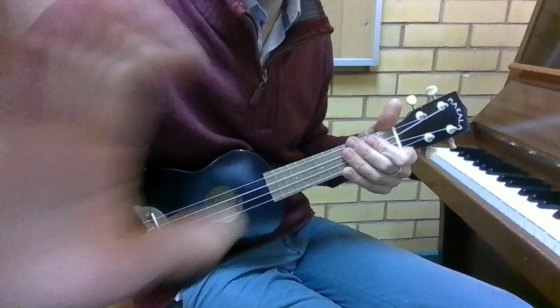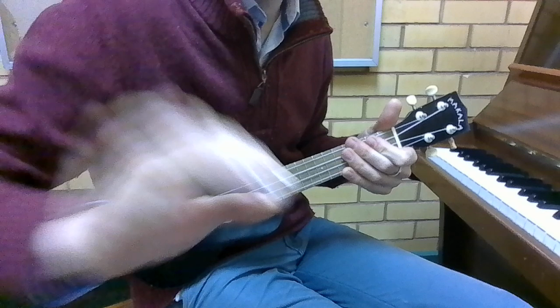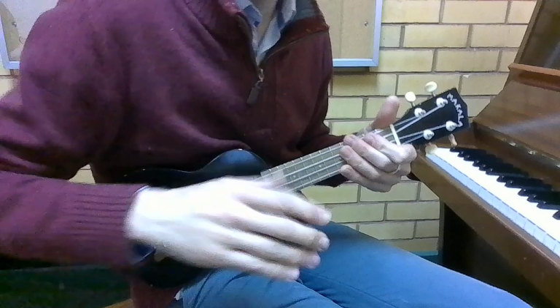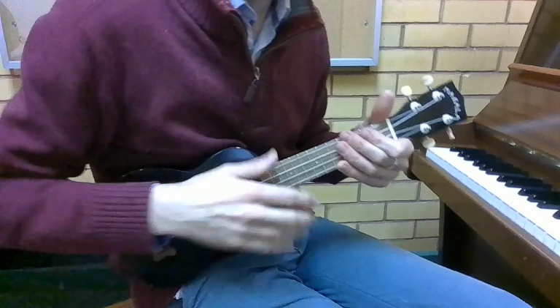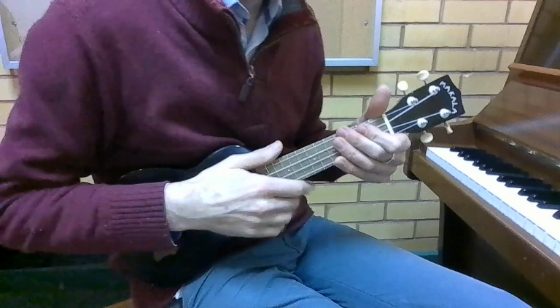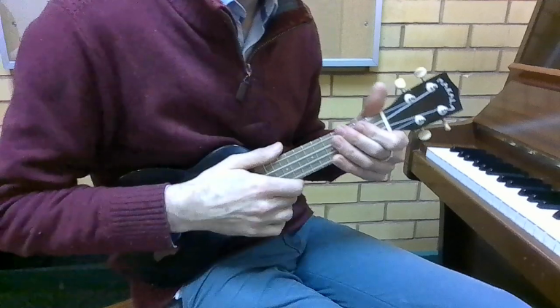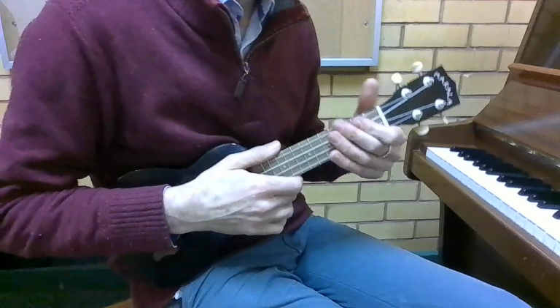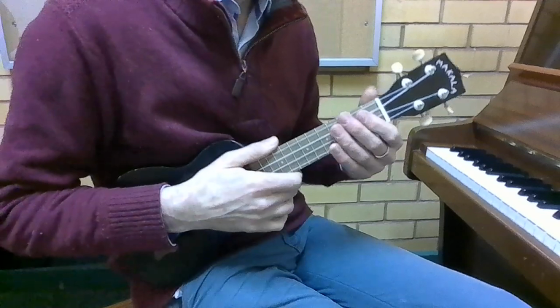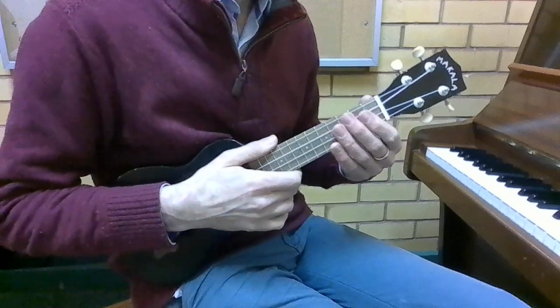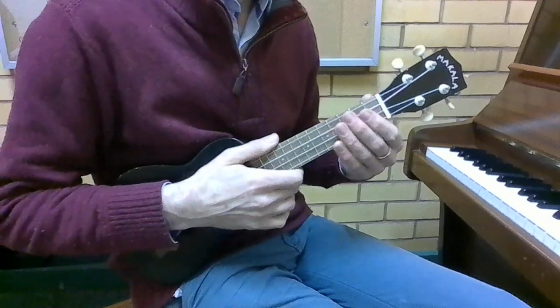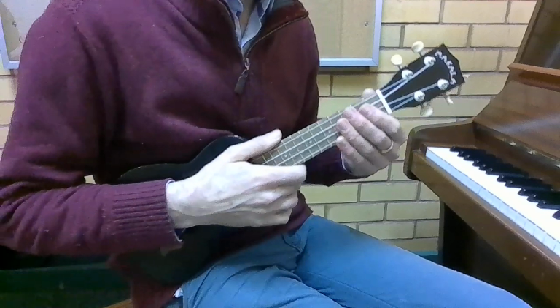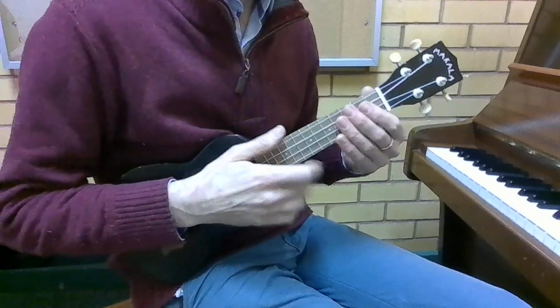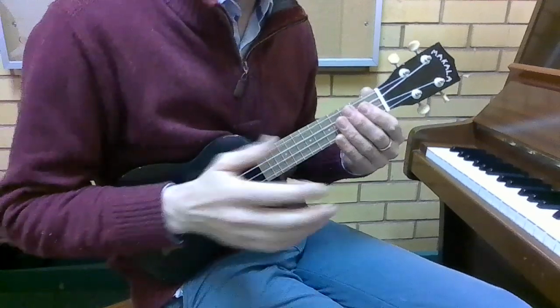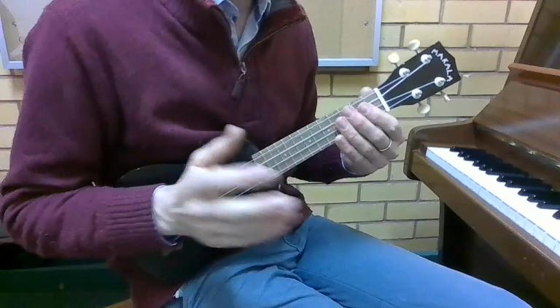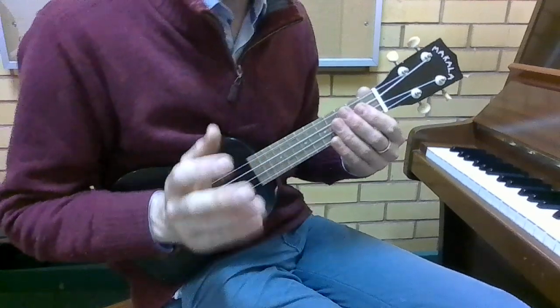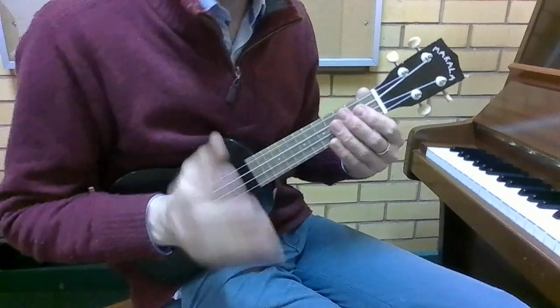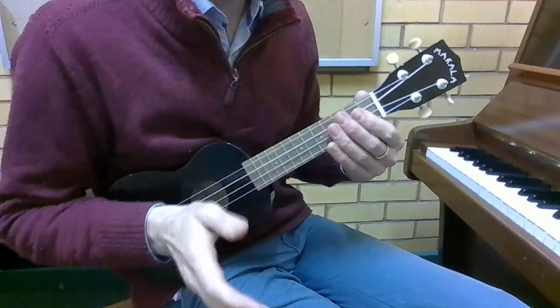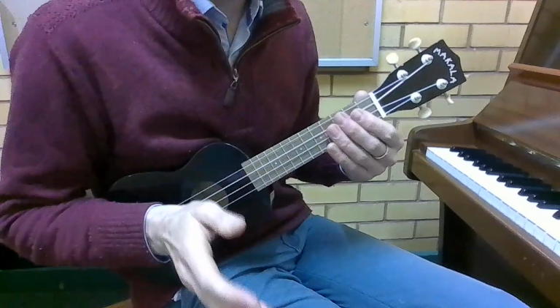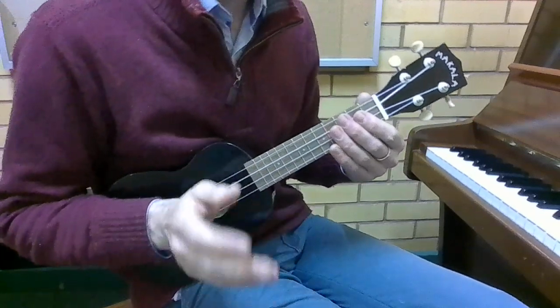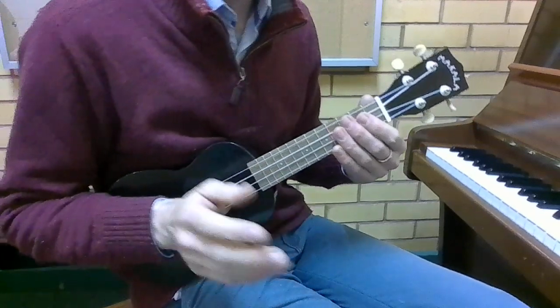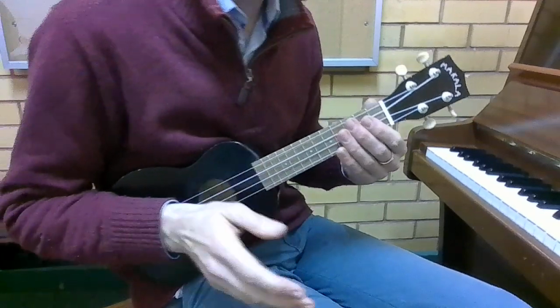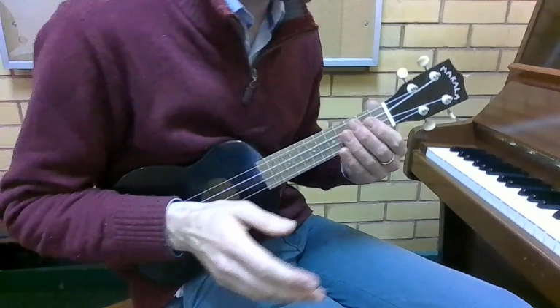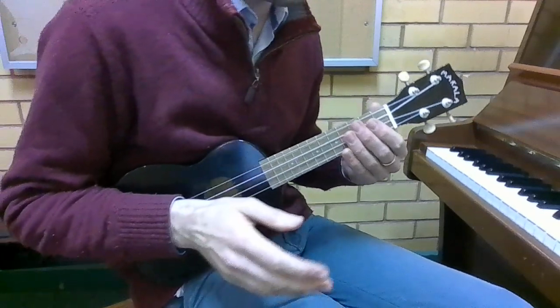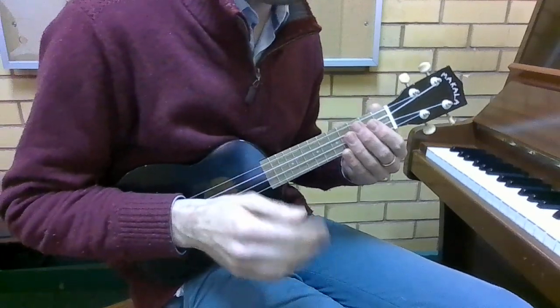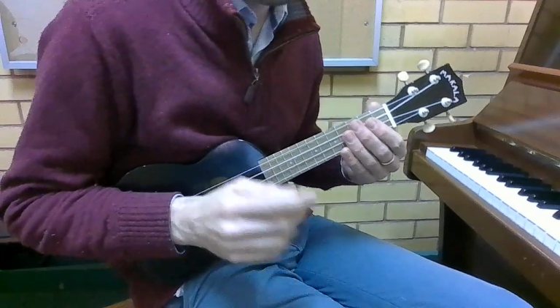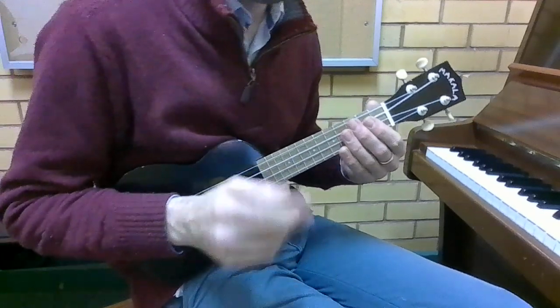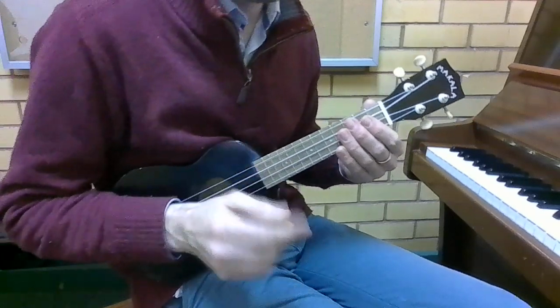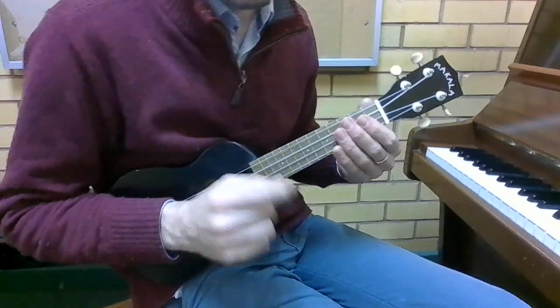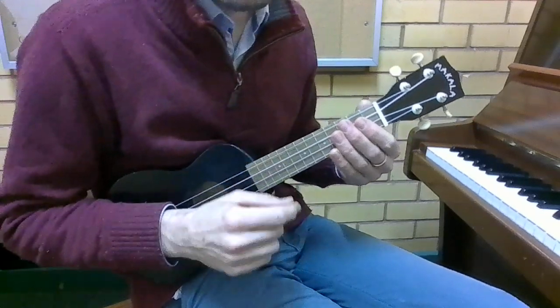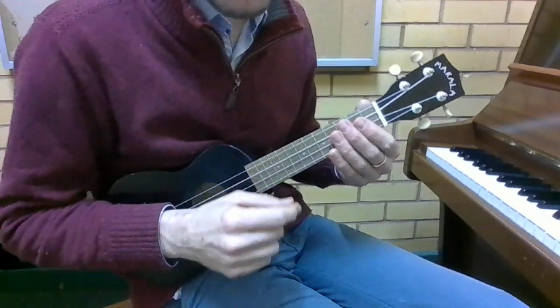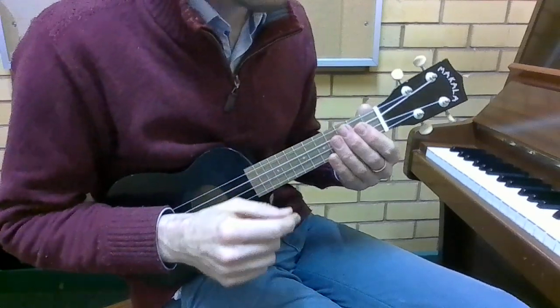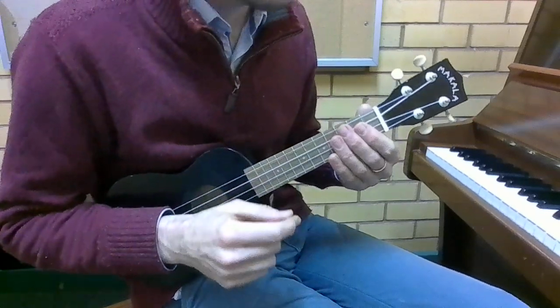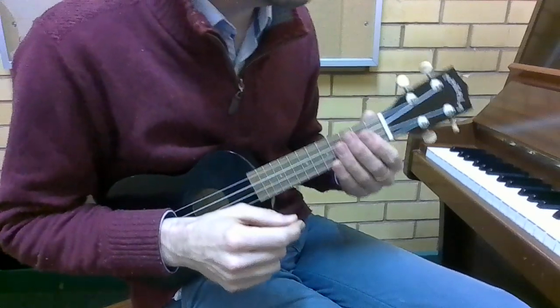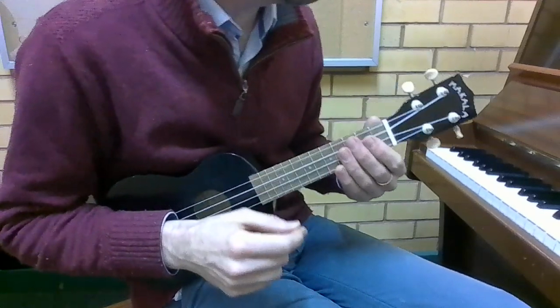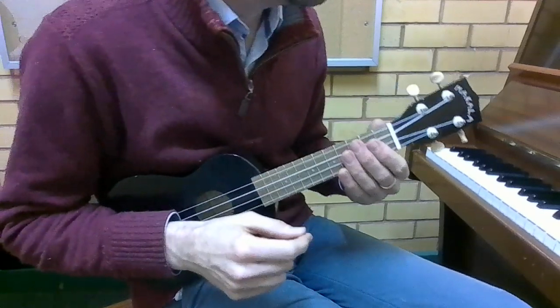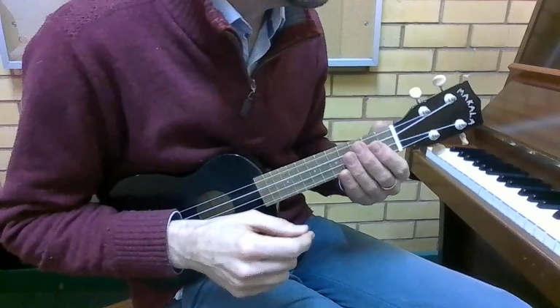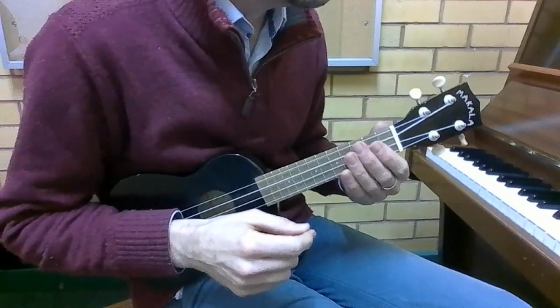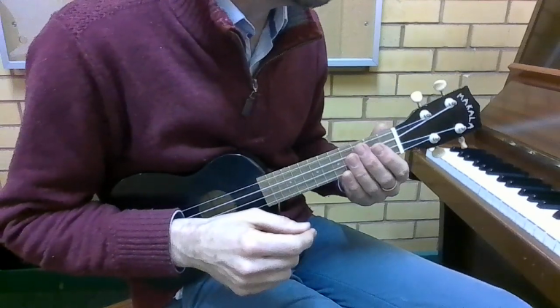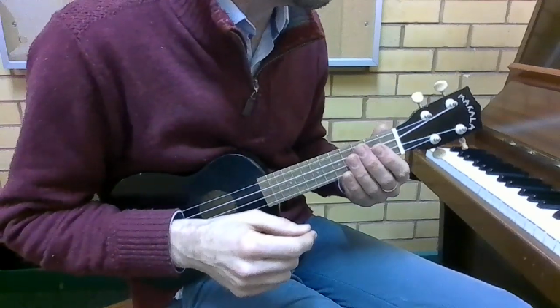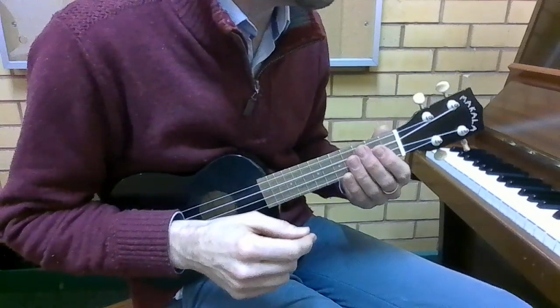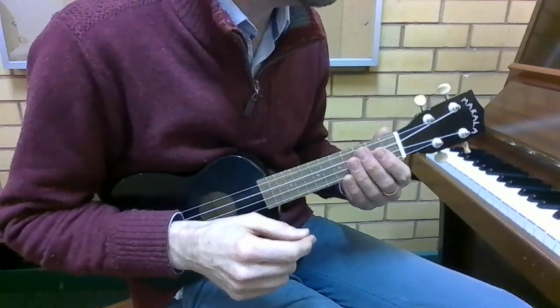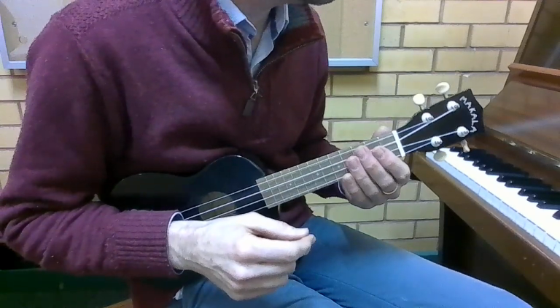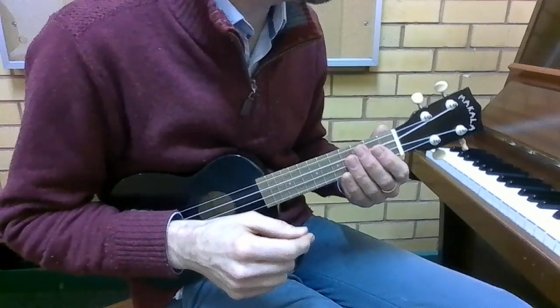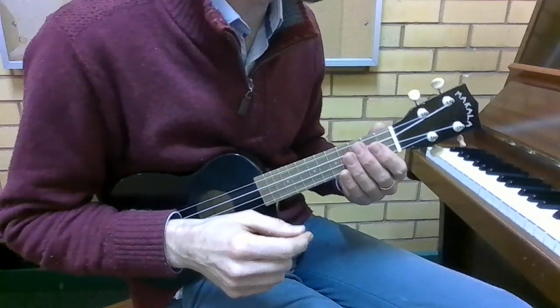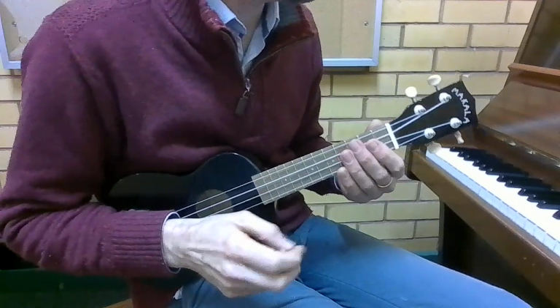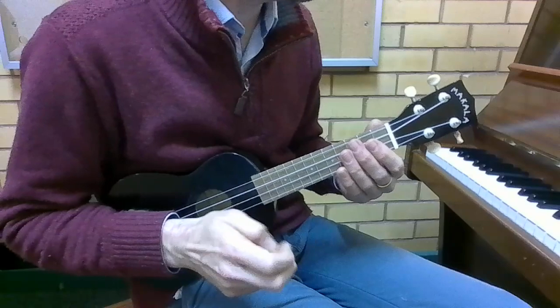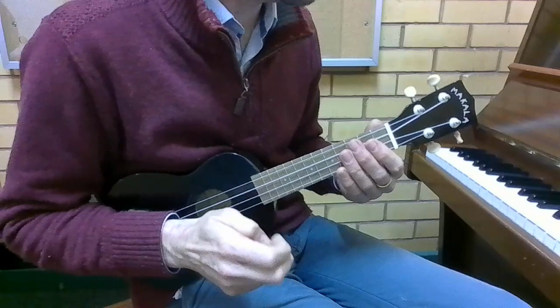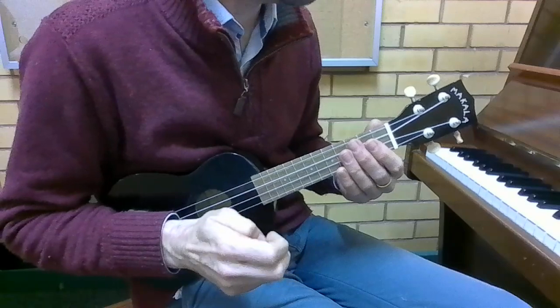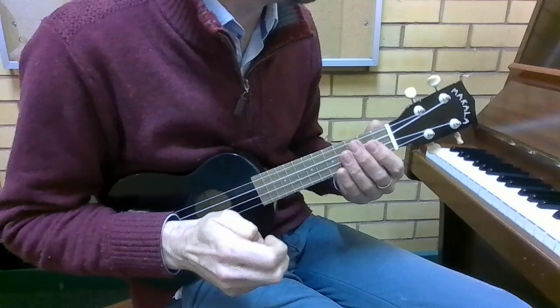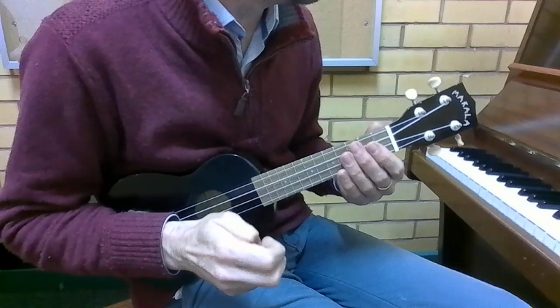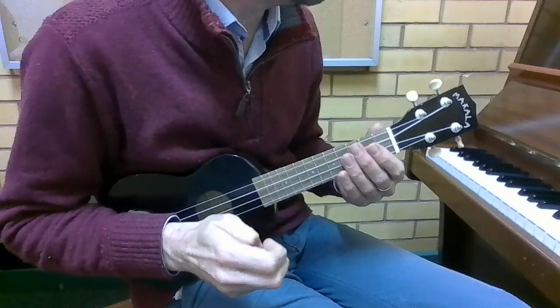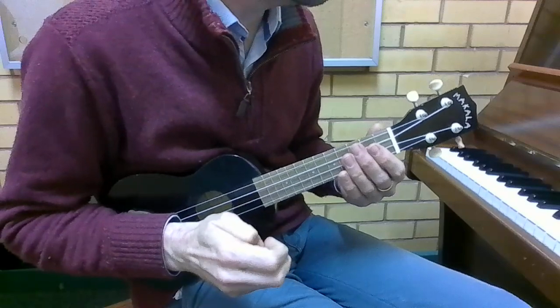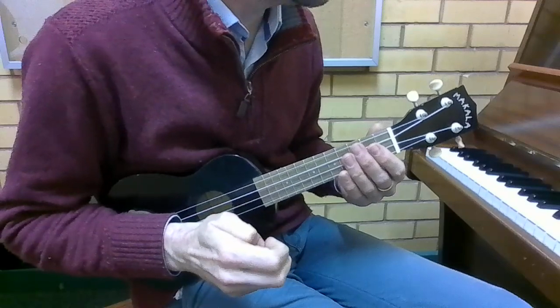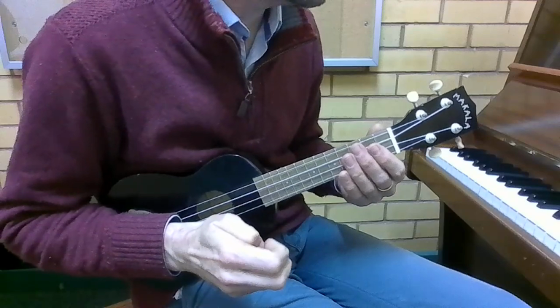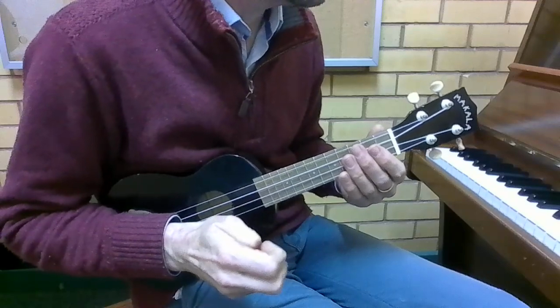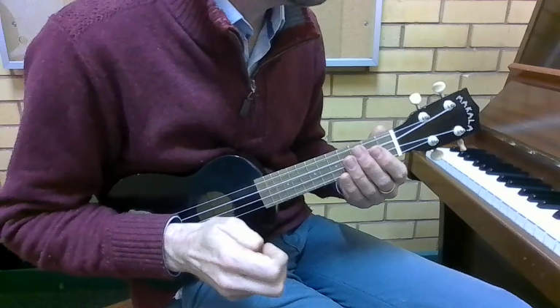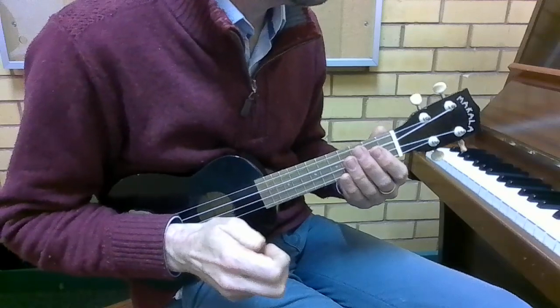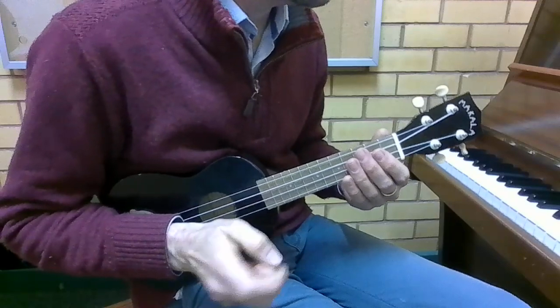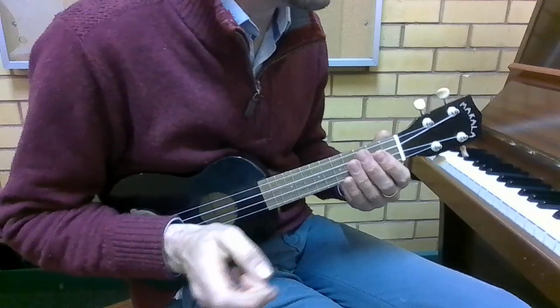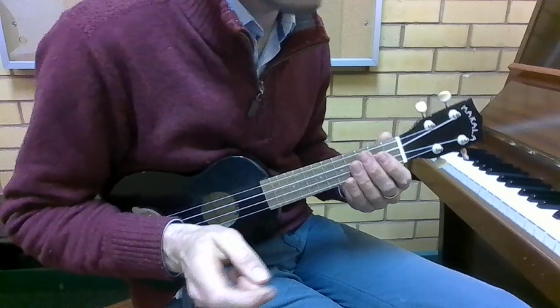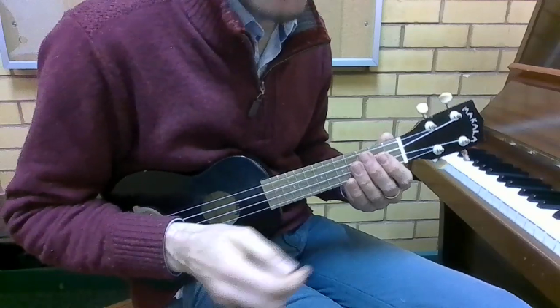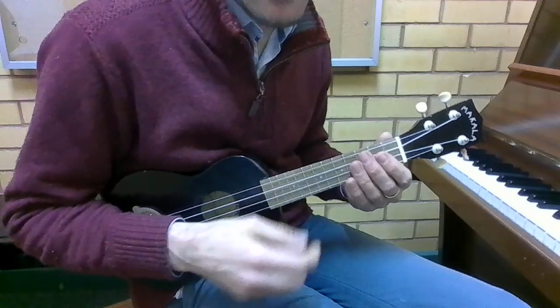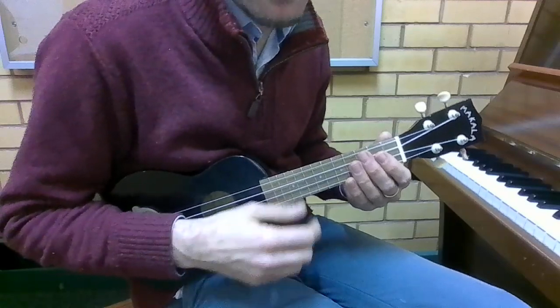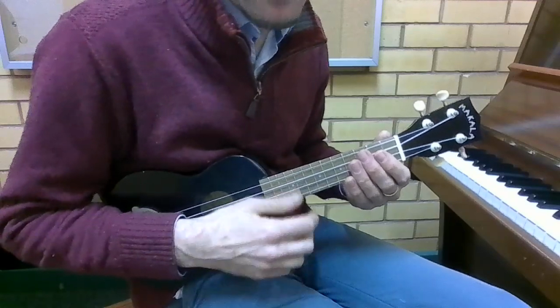Chords G, C and D7 for the 12-bar blues on ukulele.